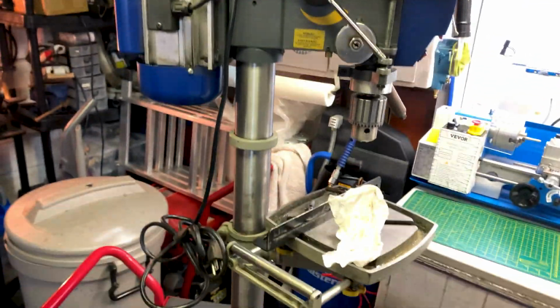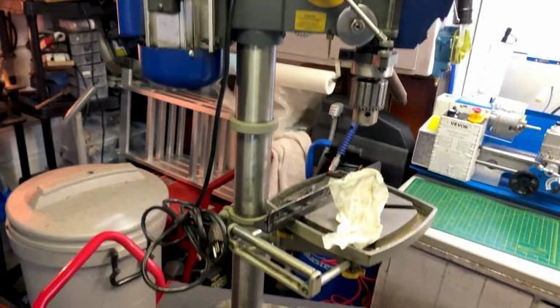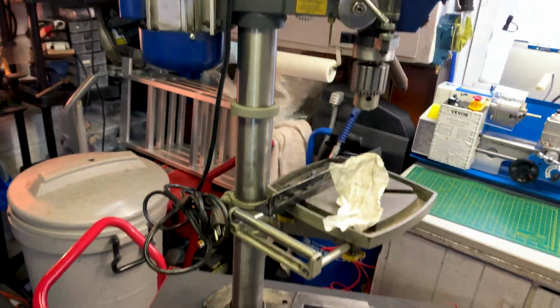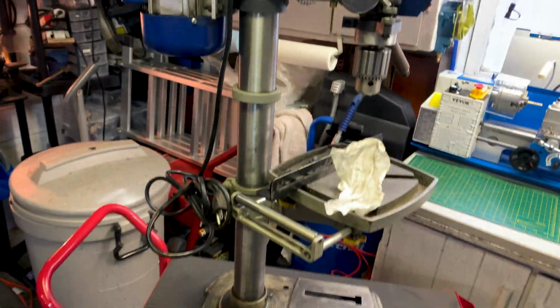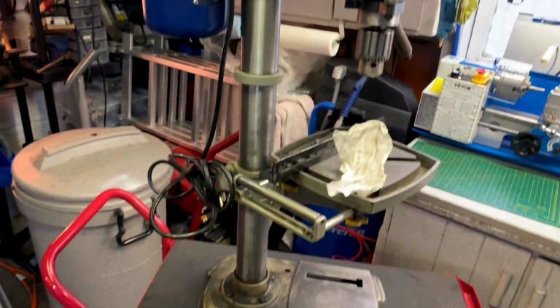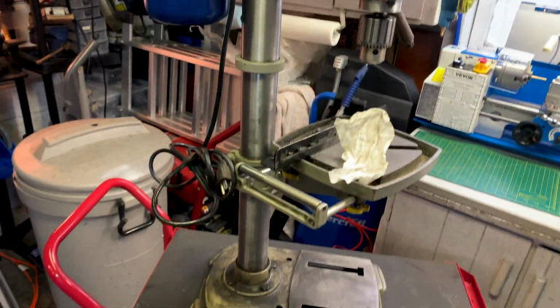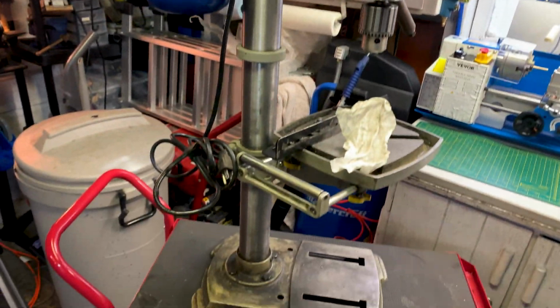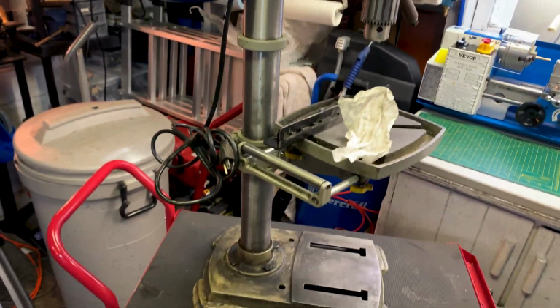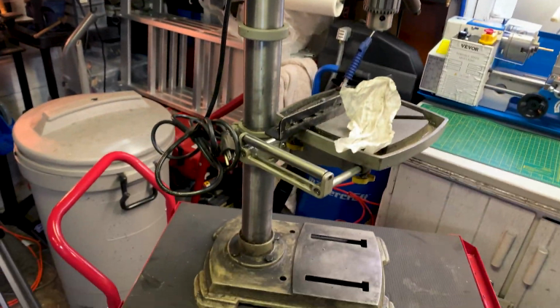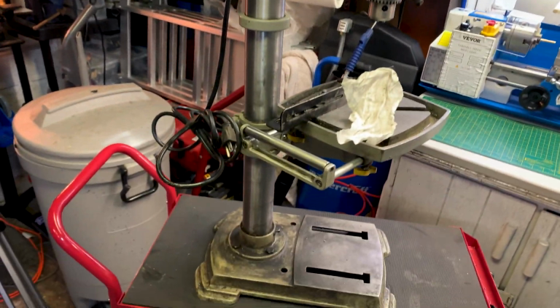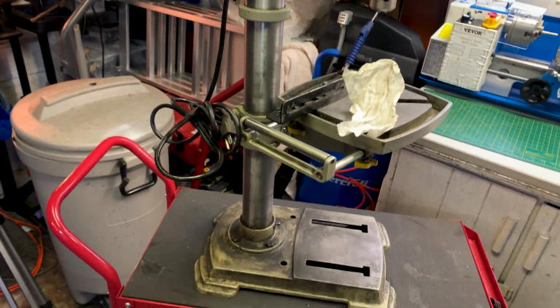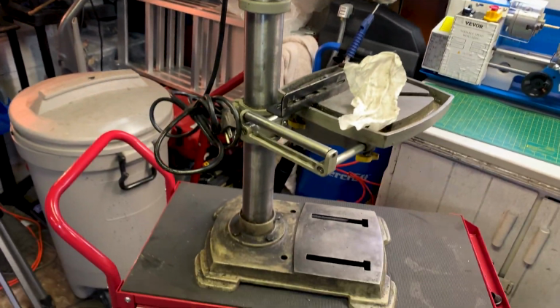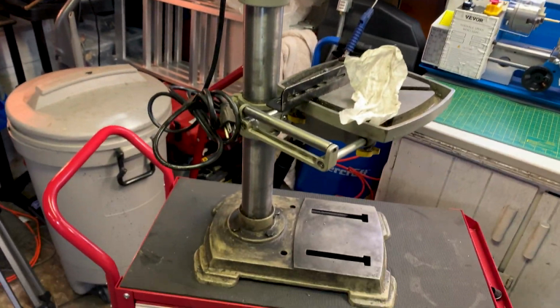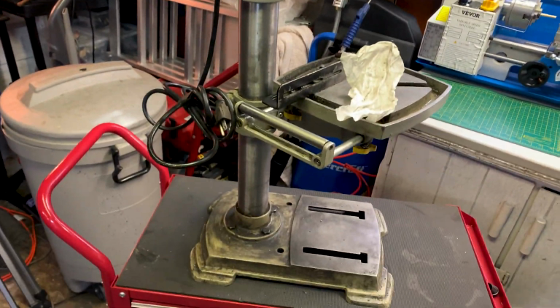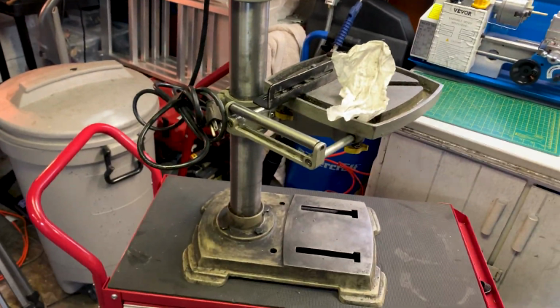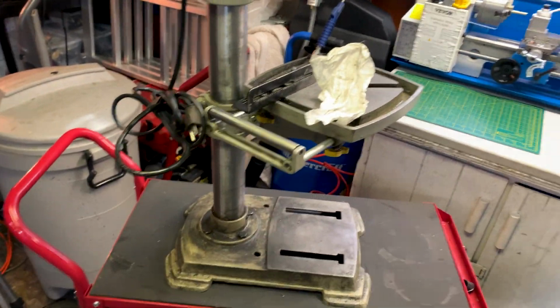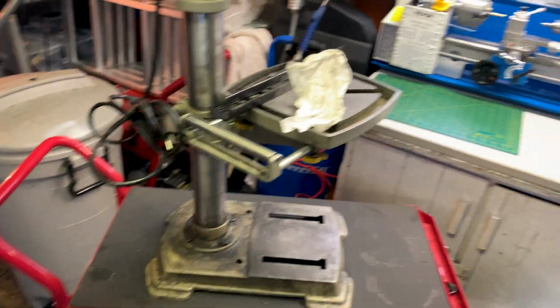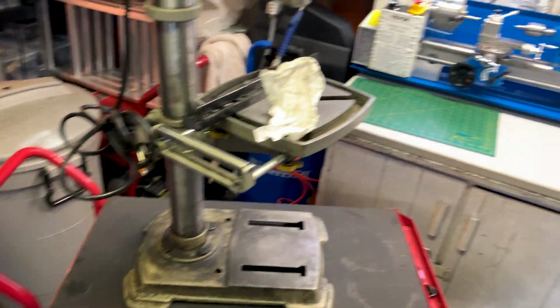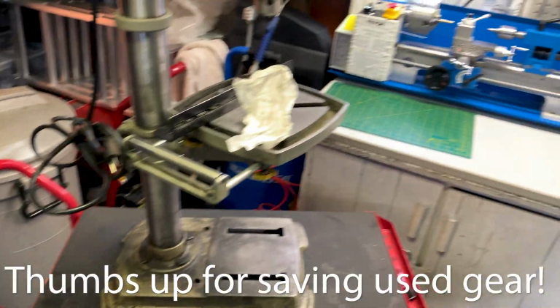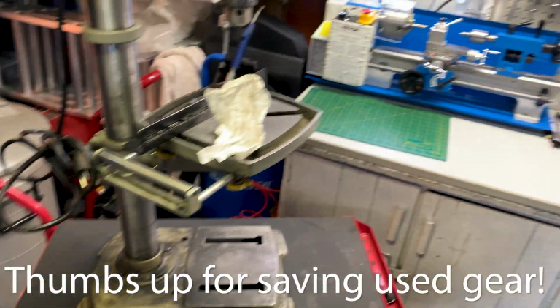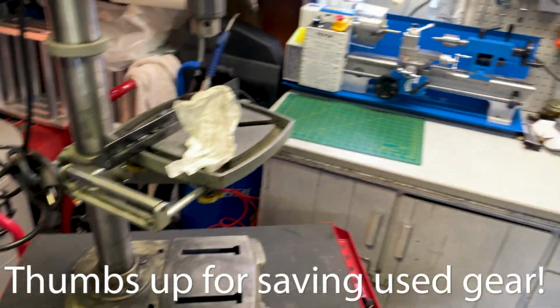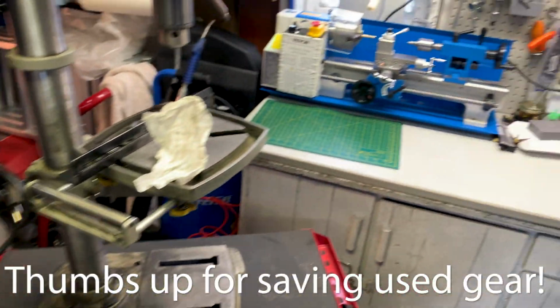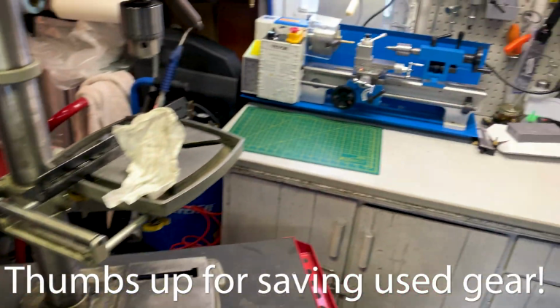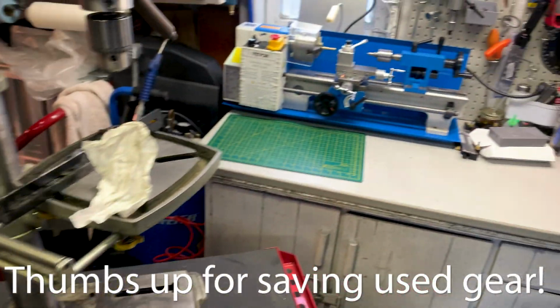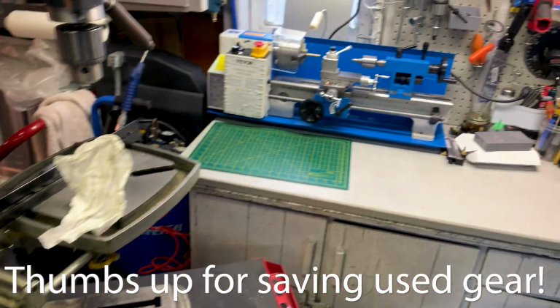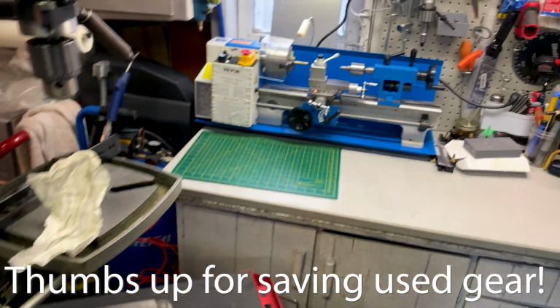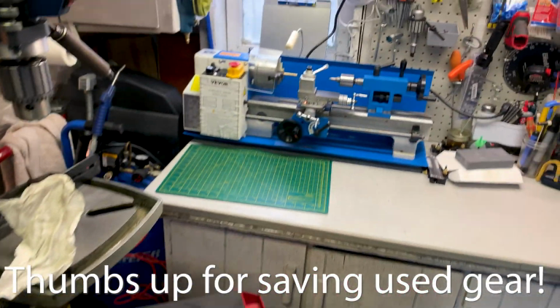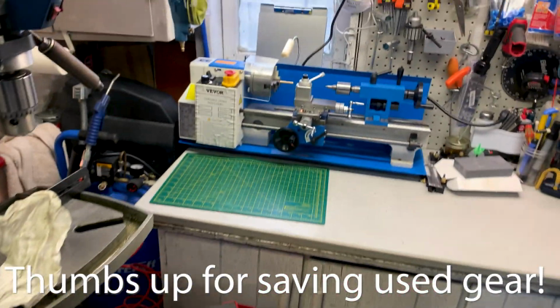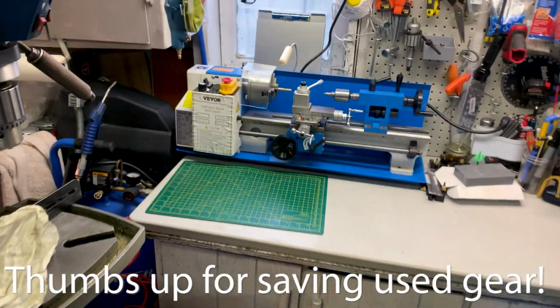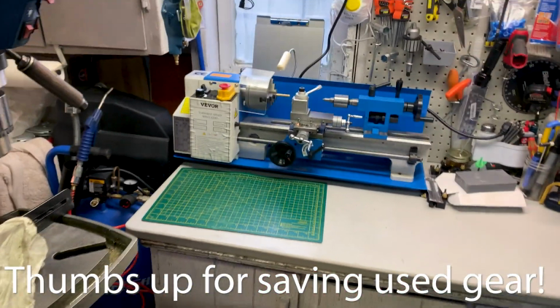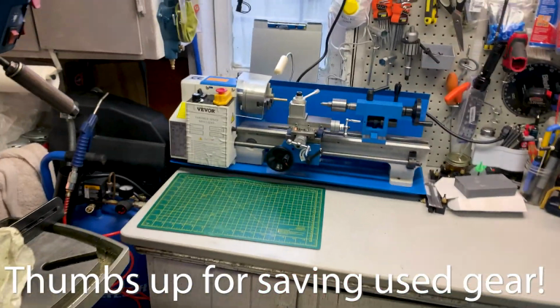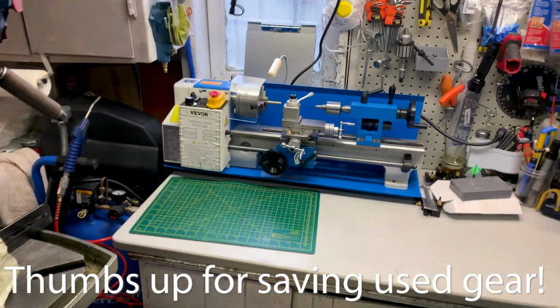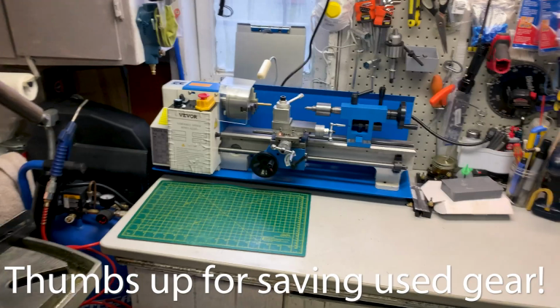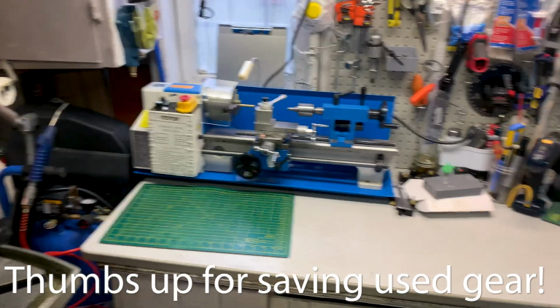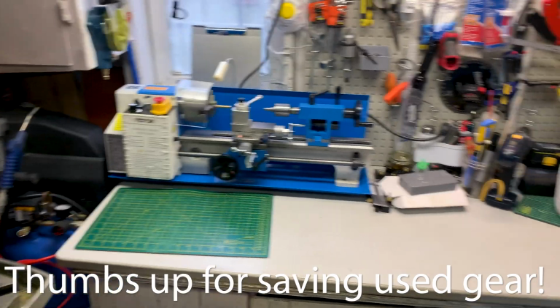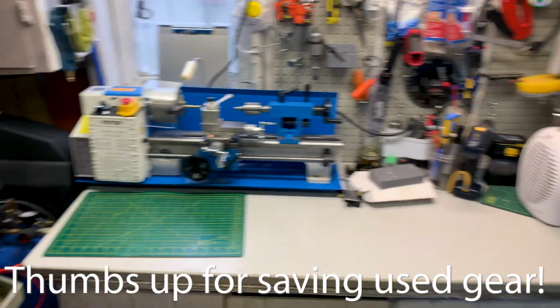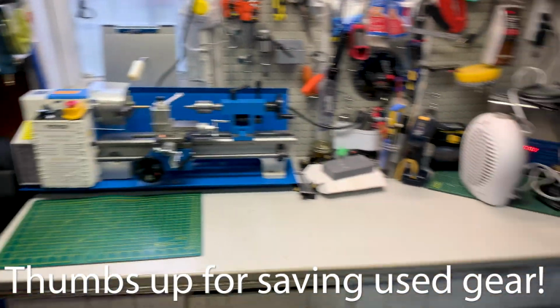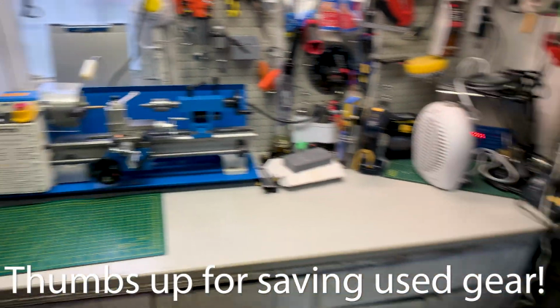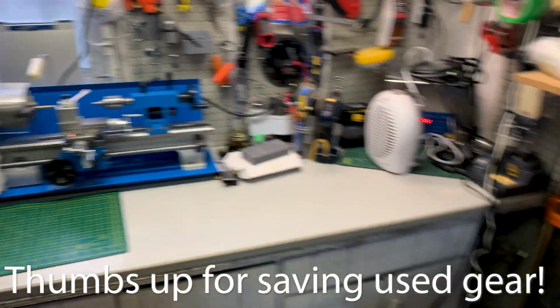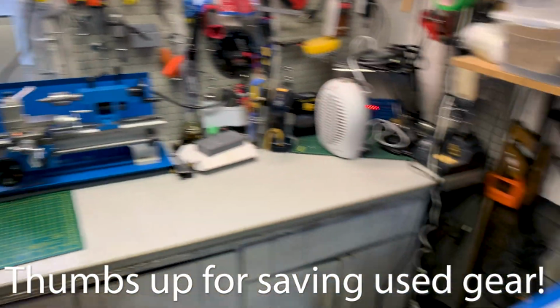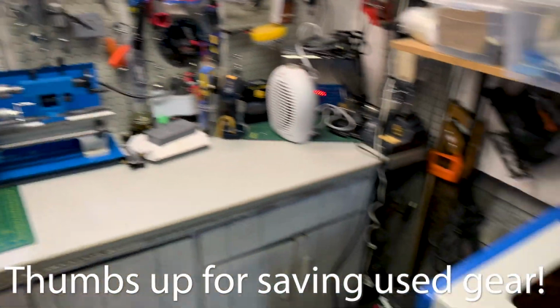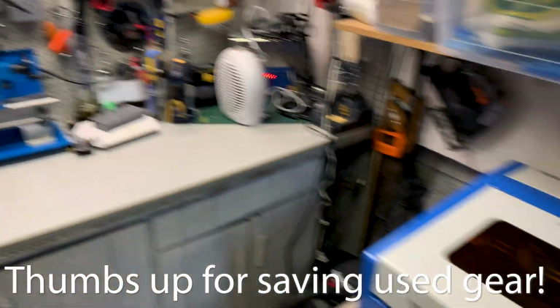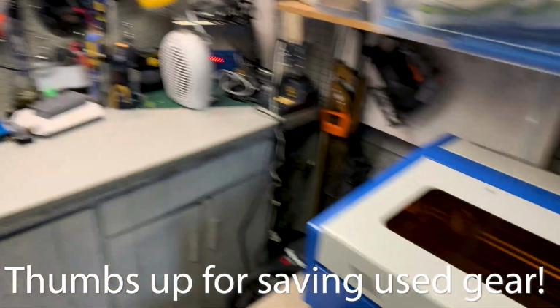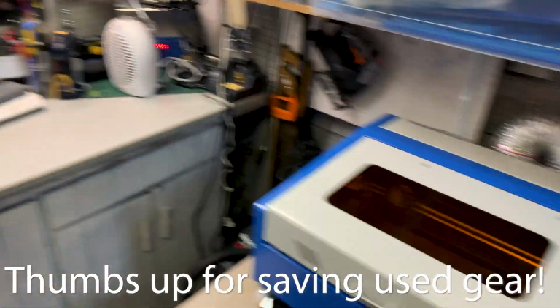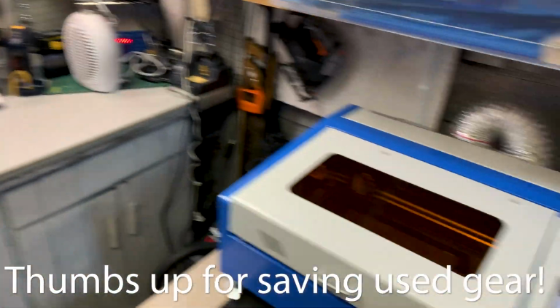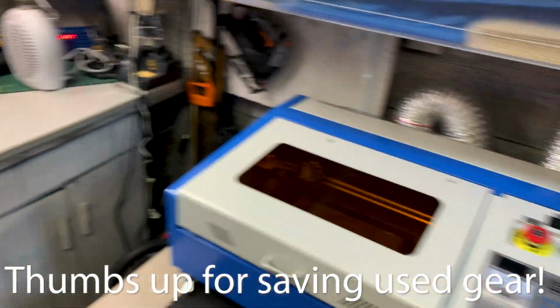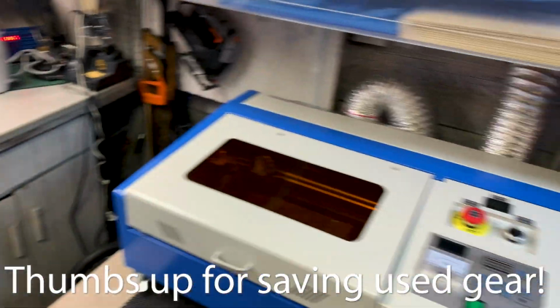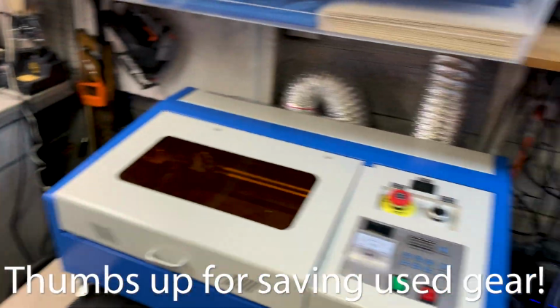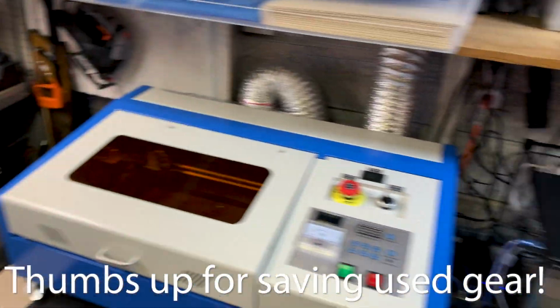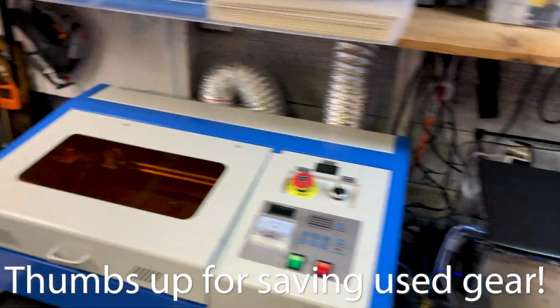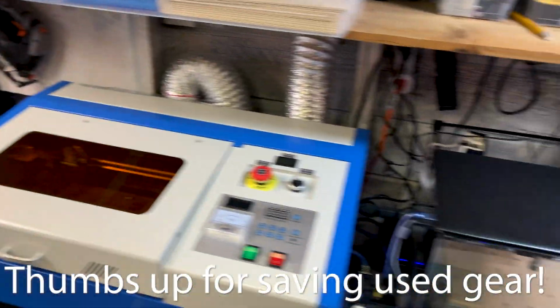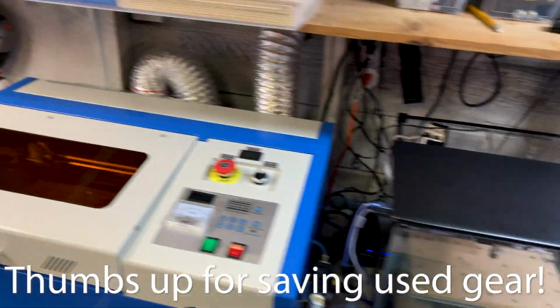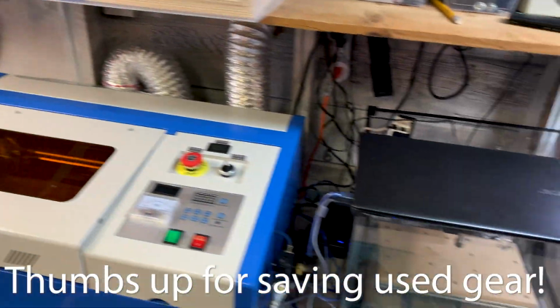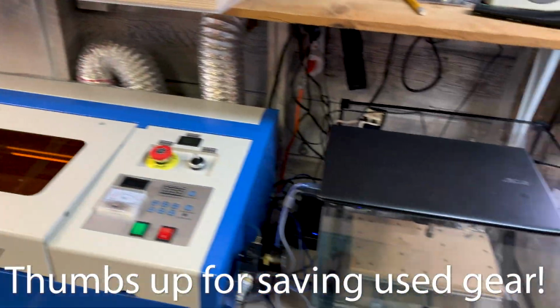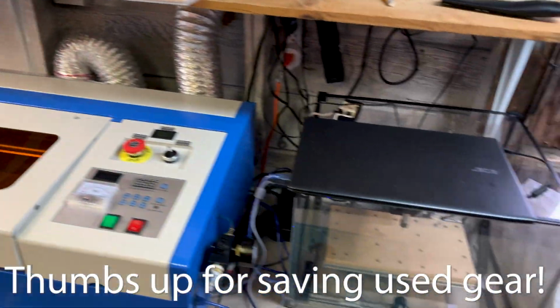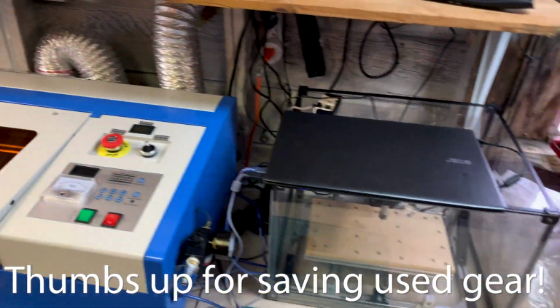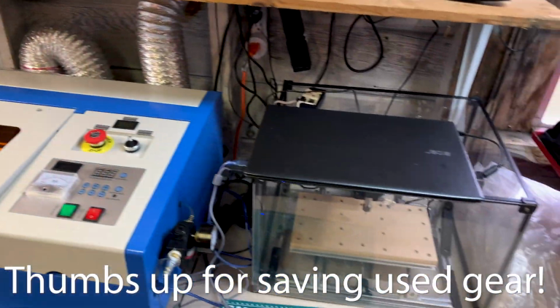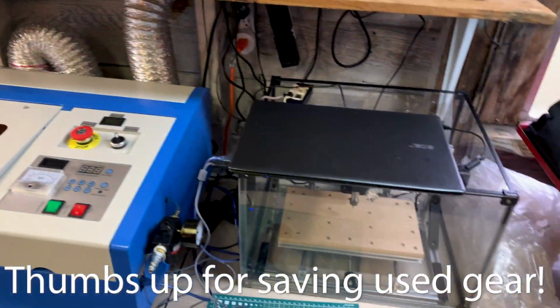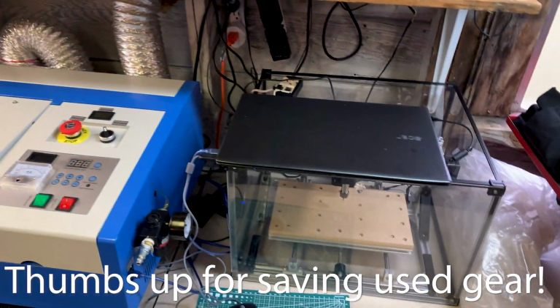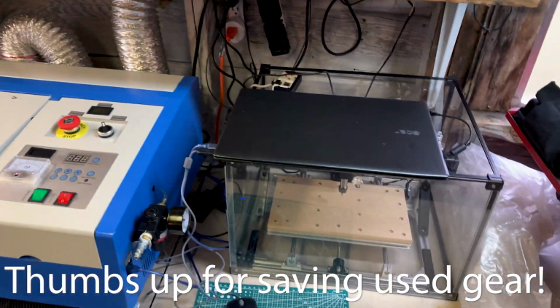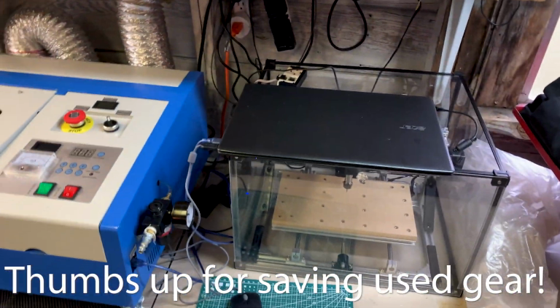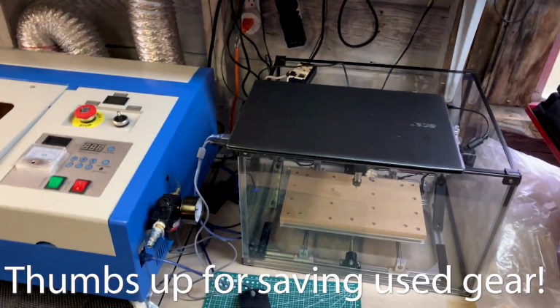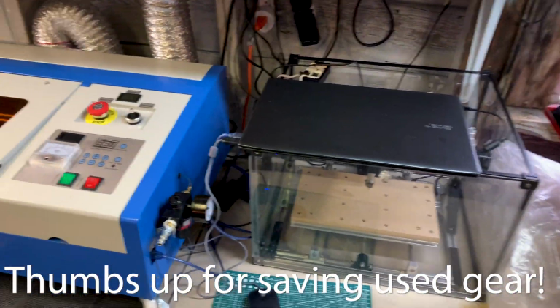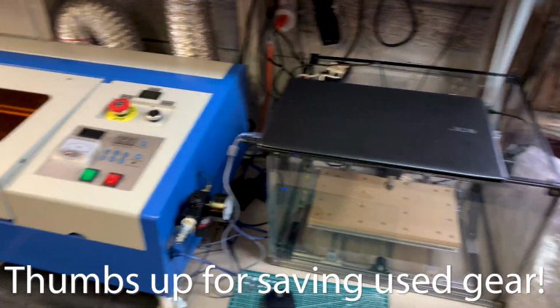This is awesome. Our little machine shop, fab shop, CNC shop — everything is coming together.